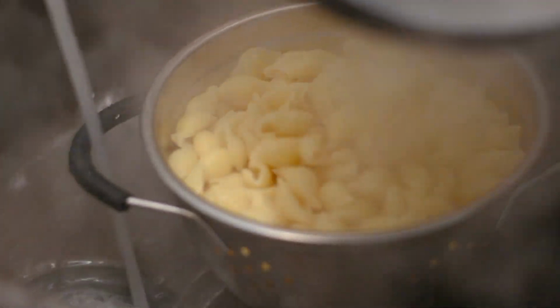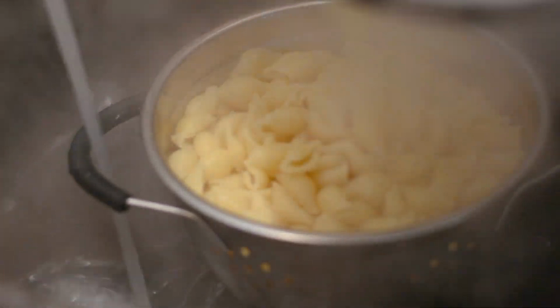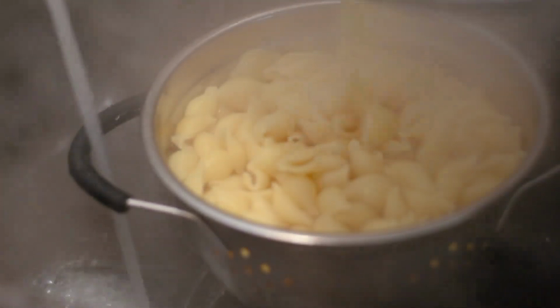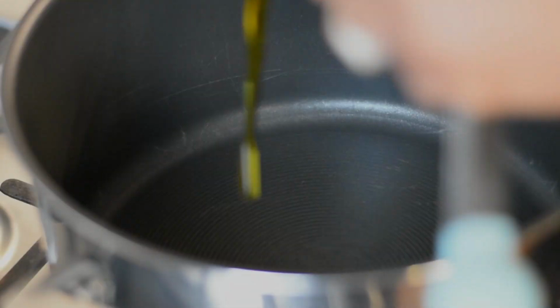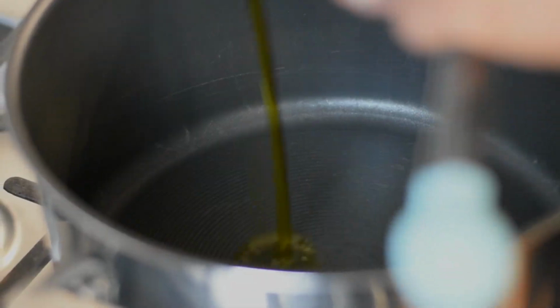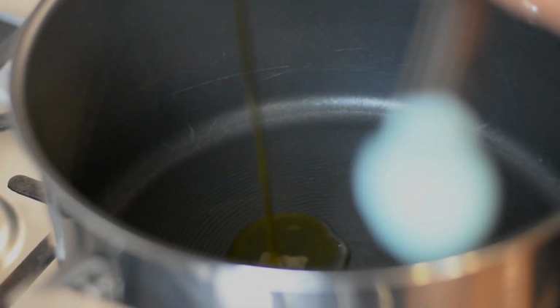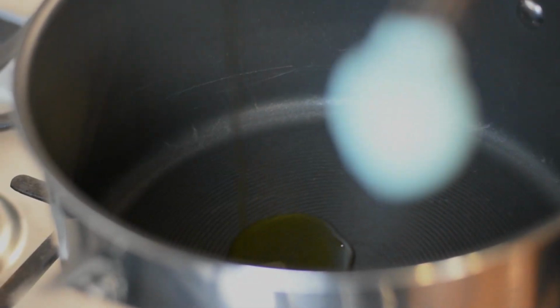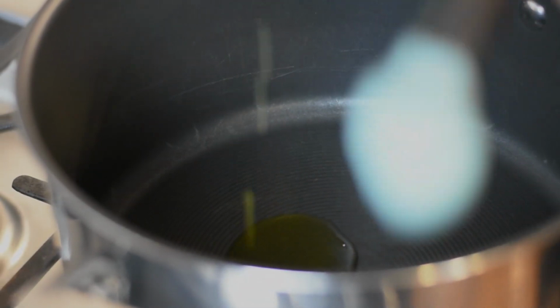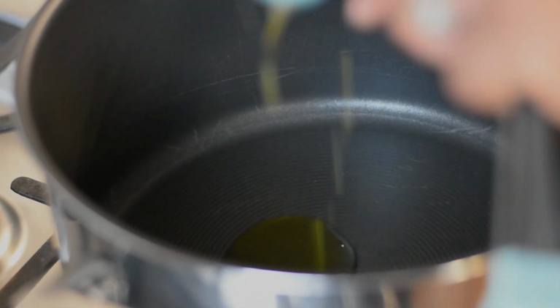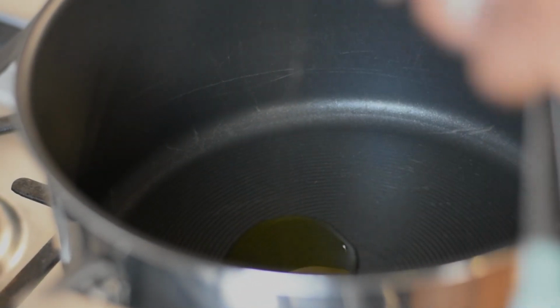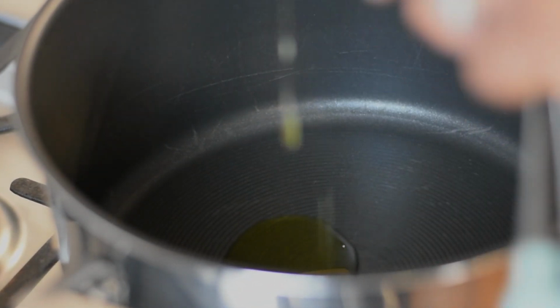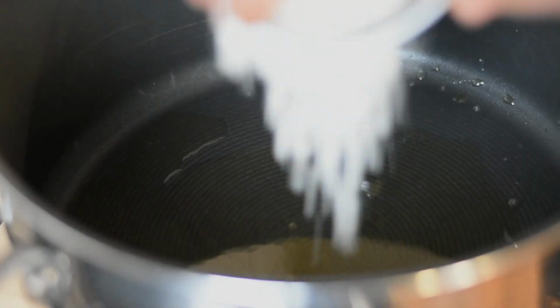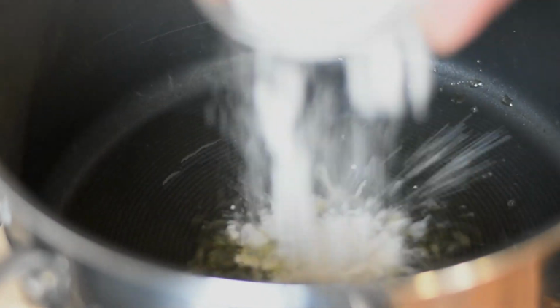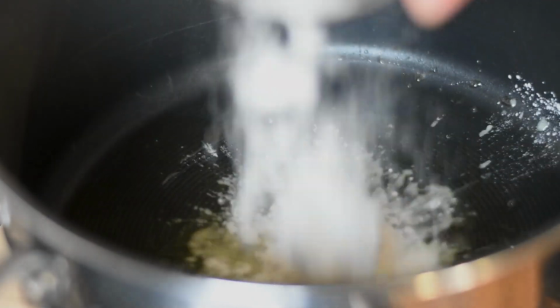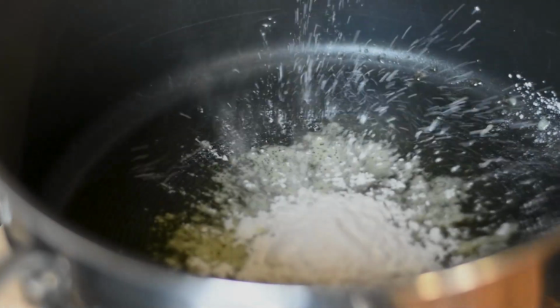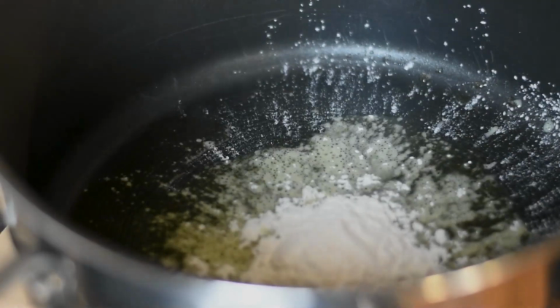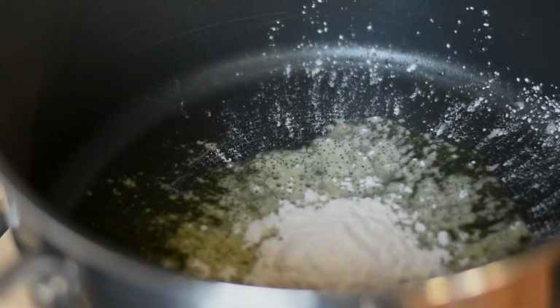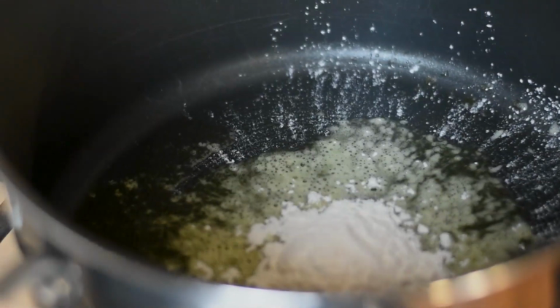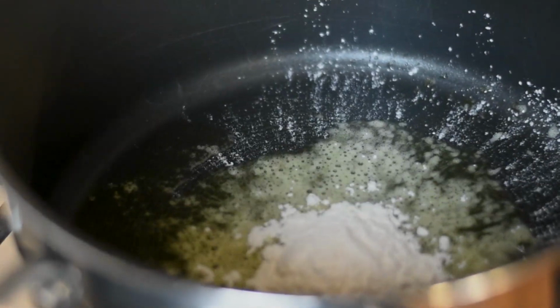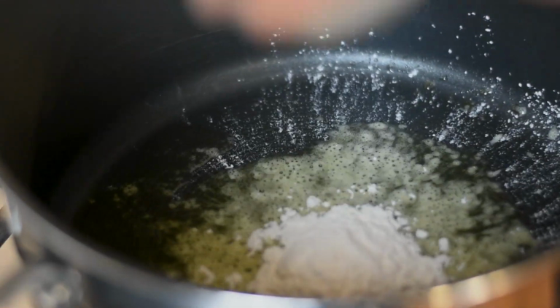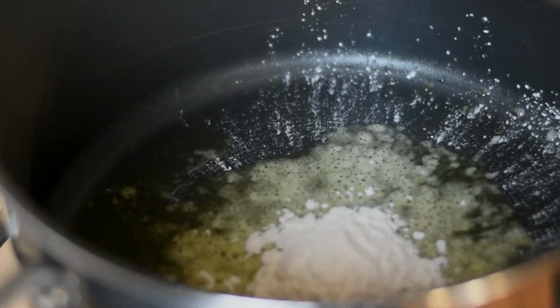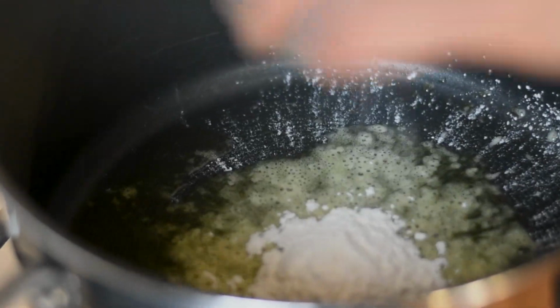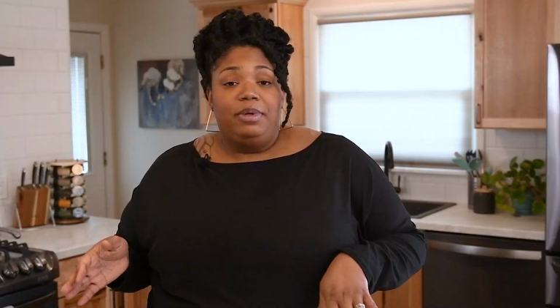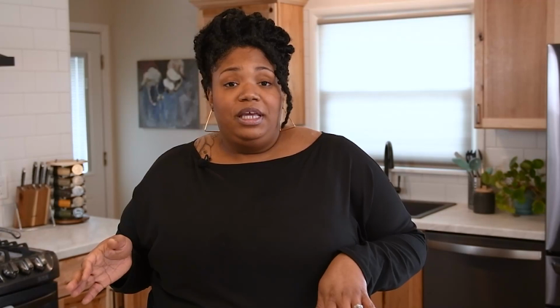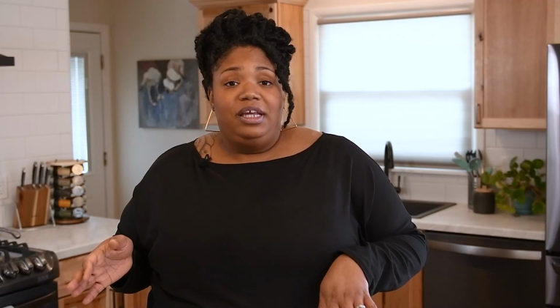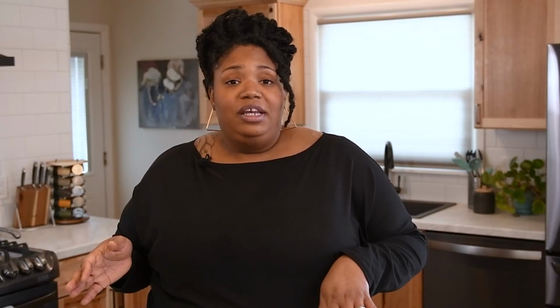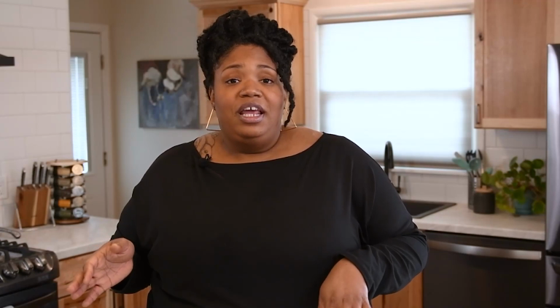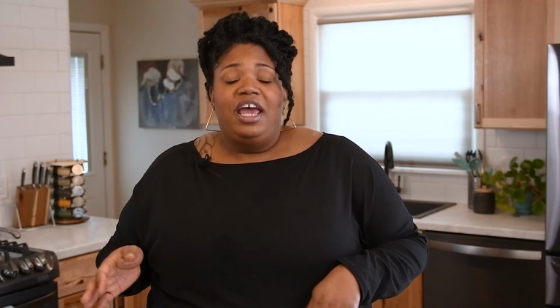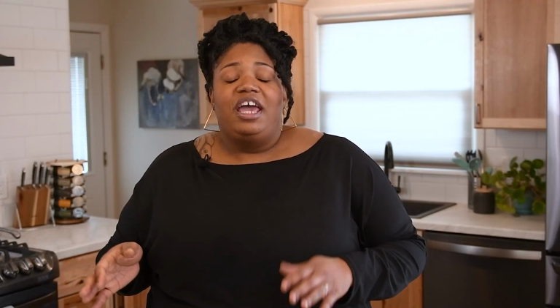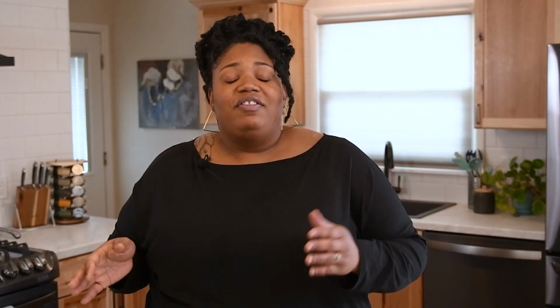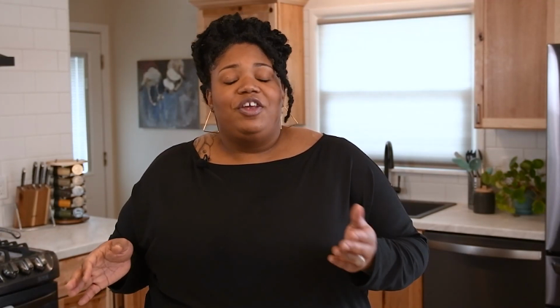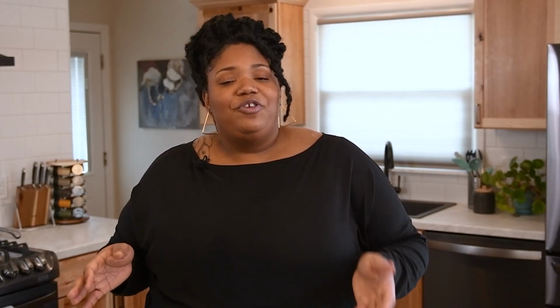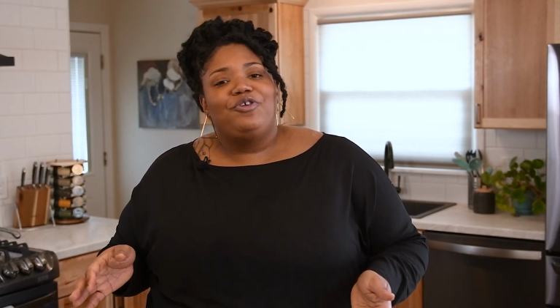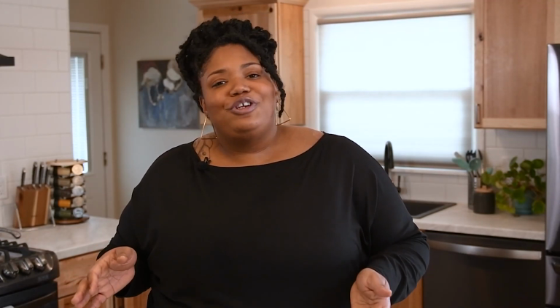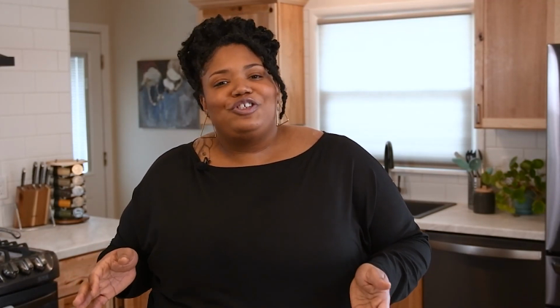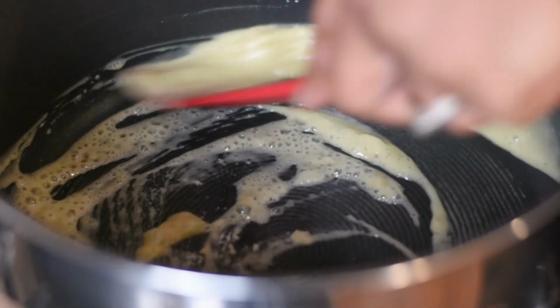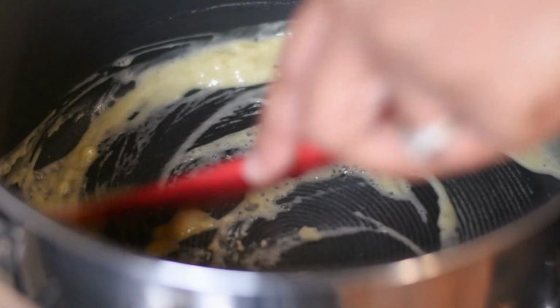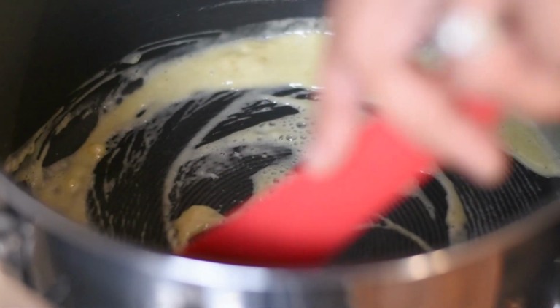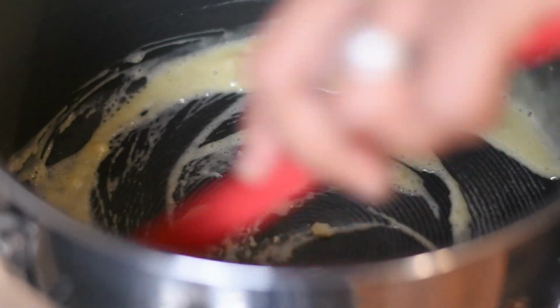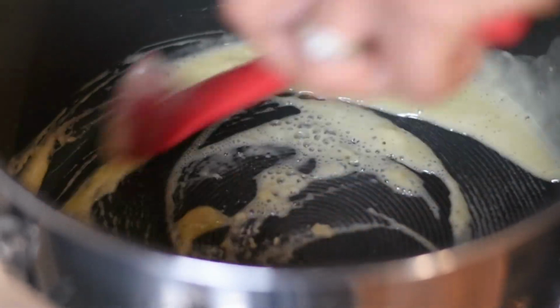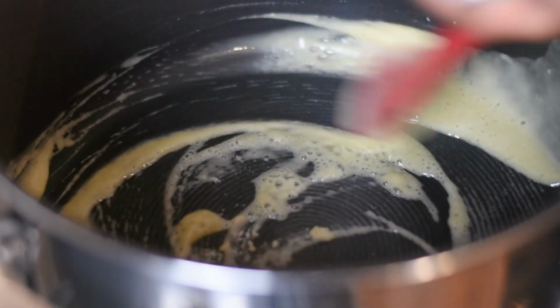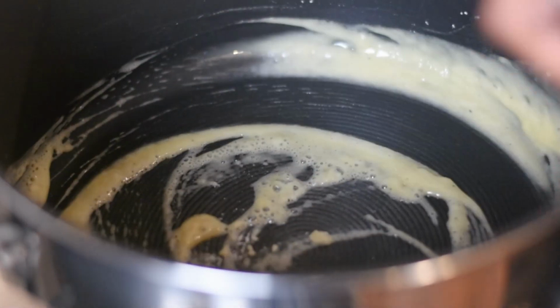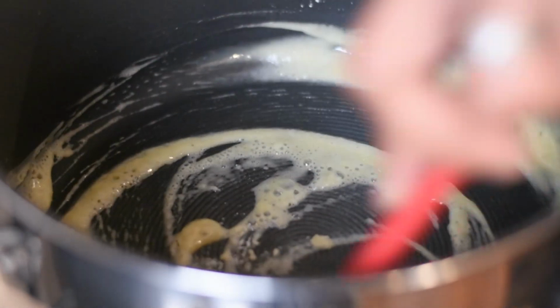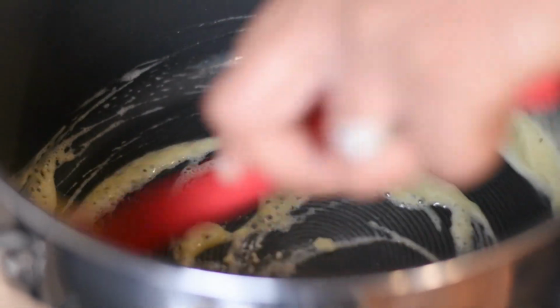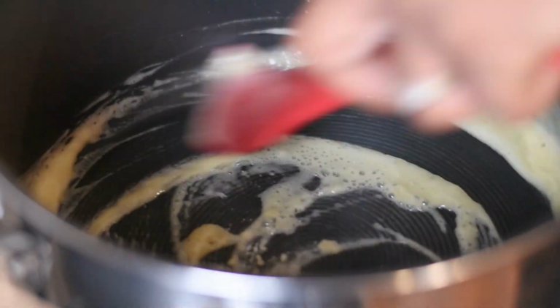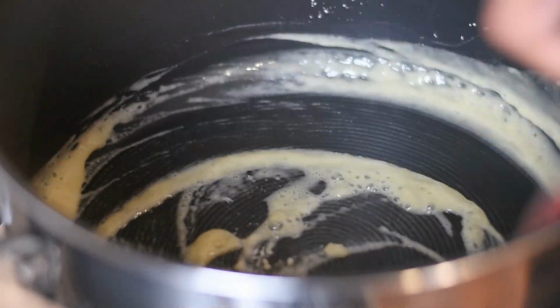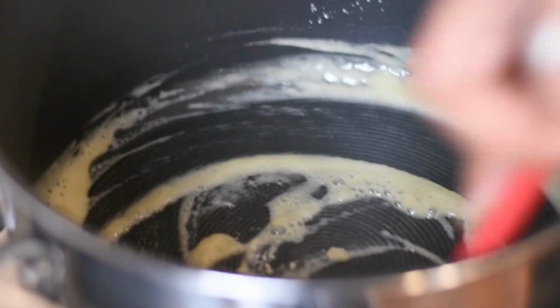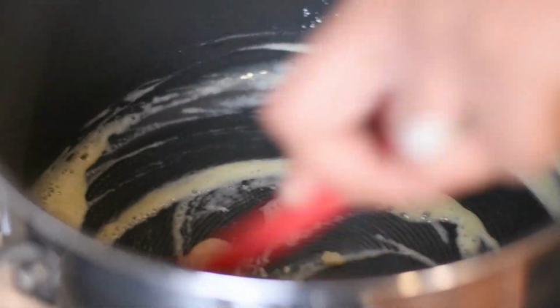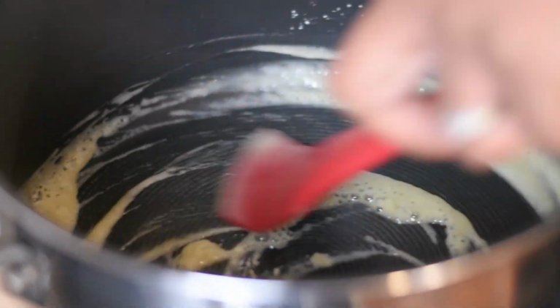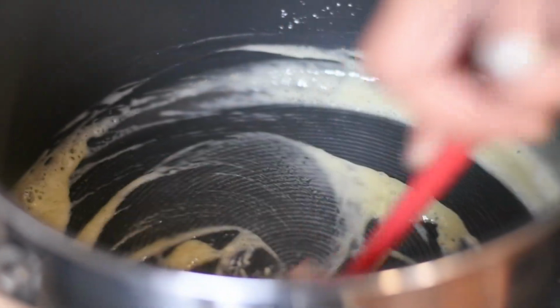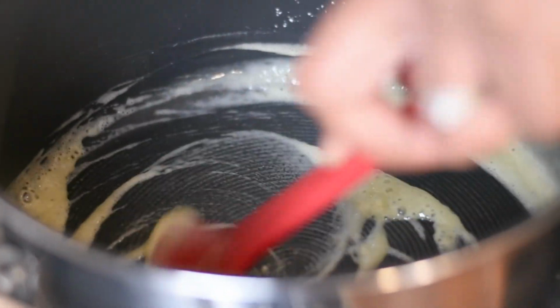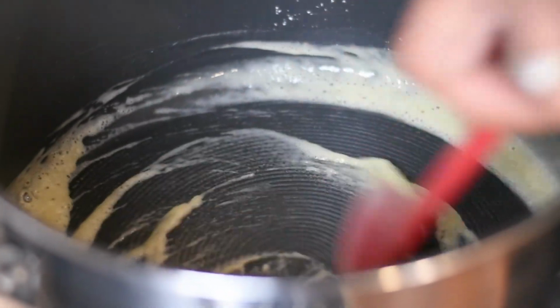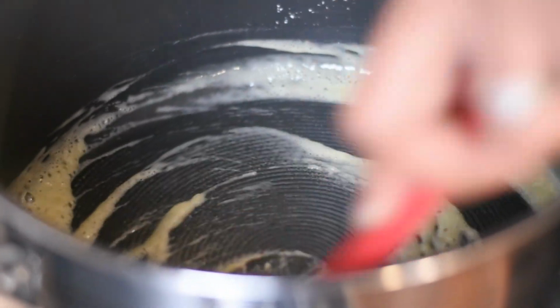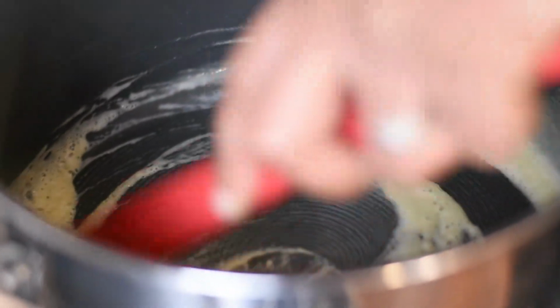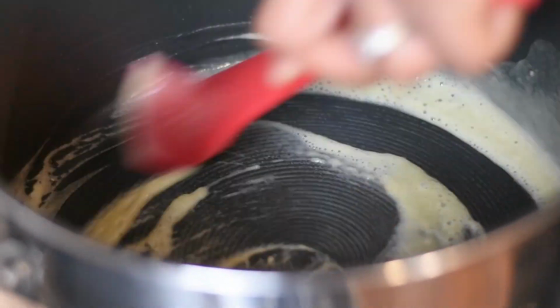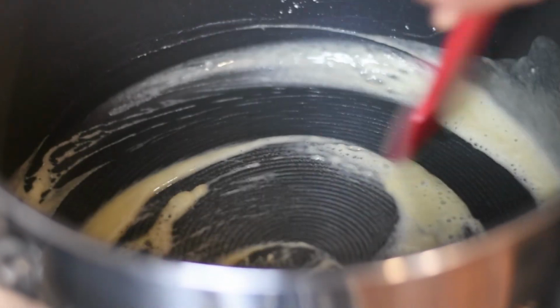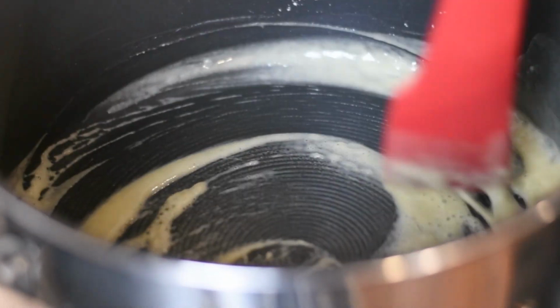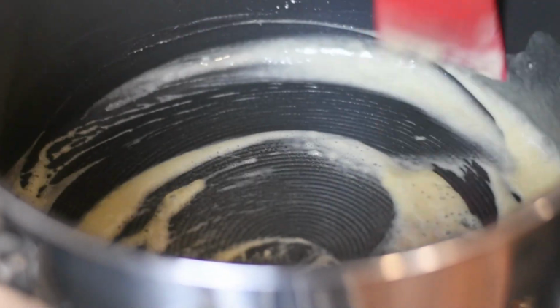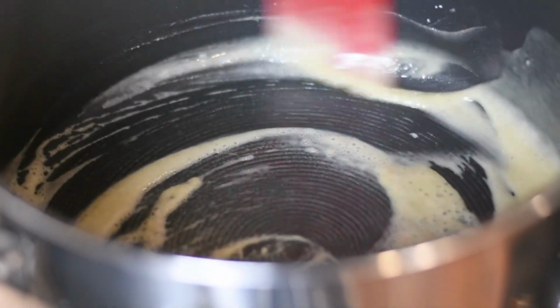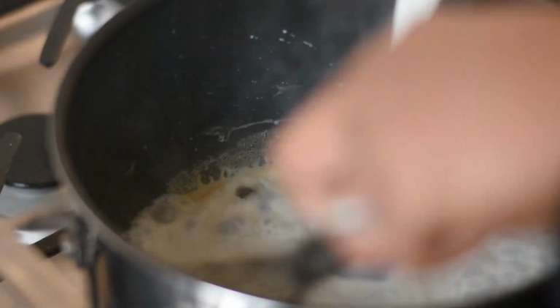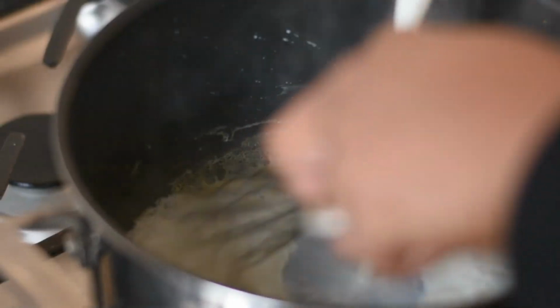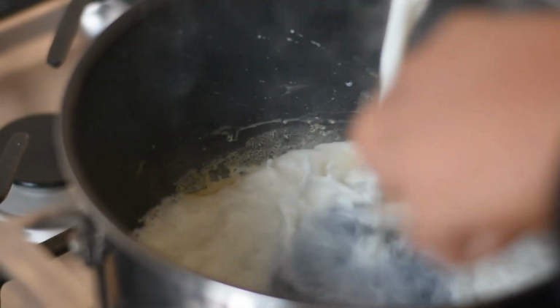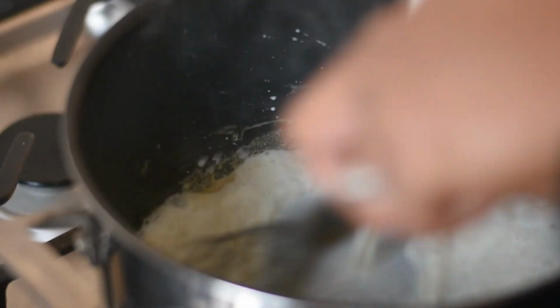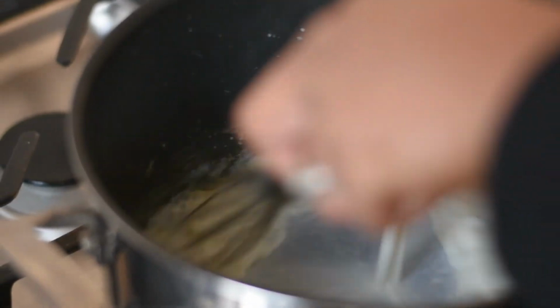Heat your oil in a pan over medium heat, then stir in your flour and cook until golden brown, about two minutes.